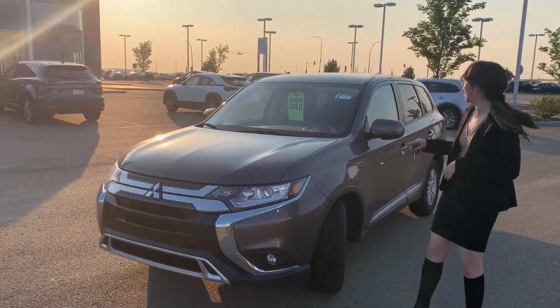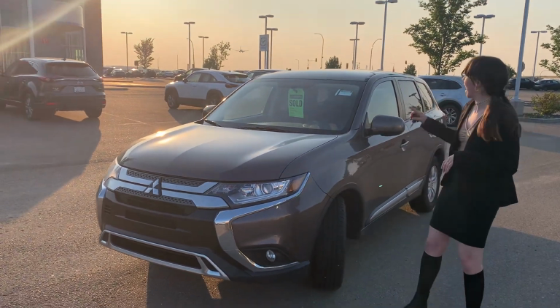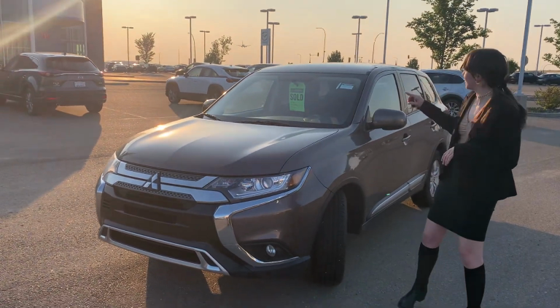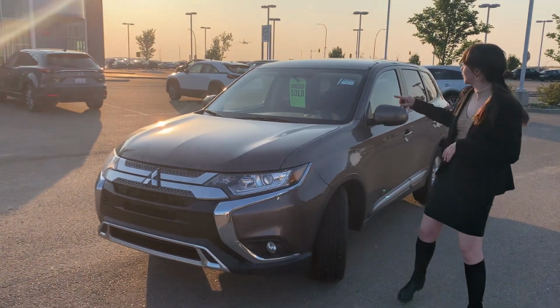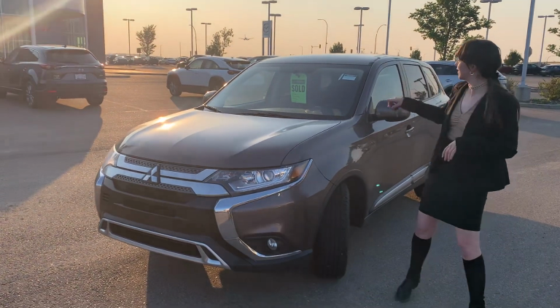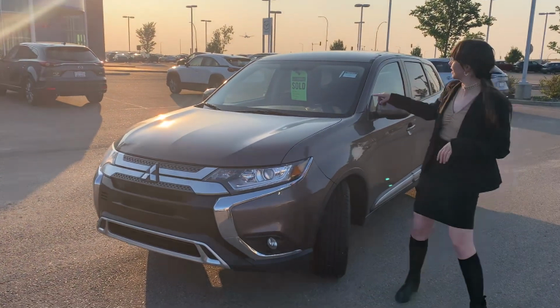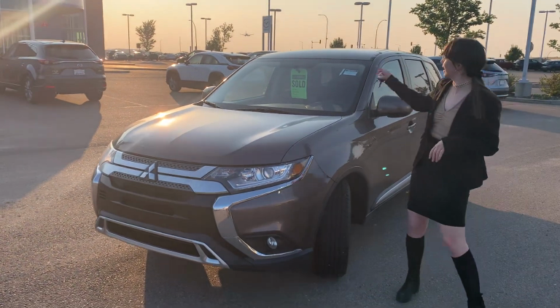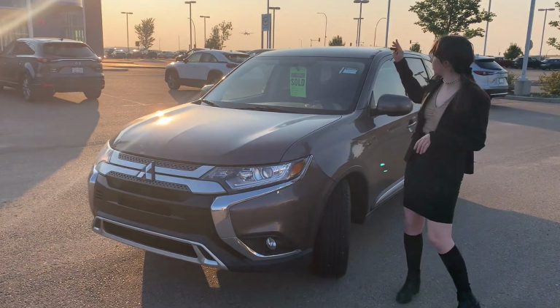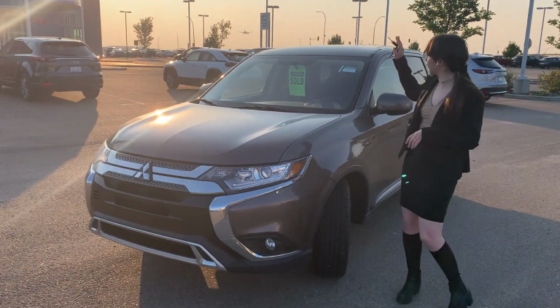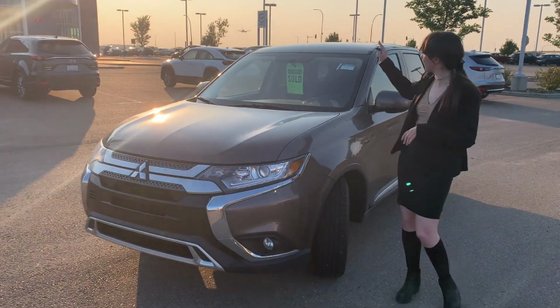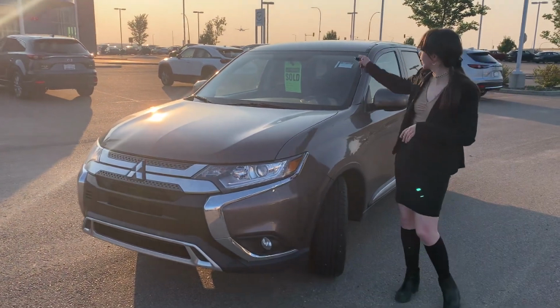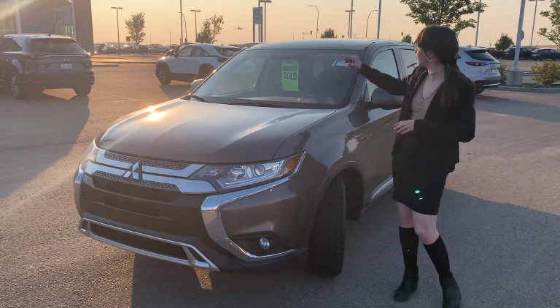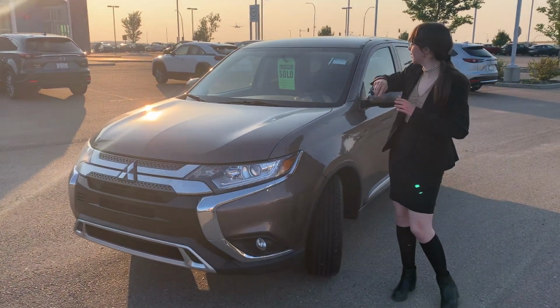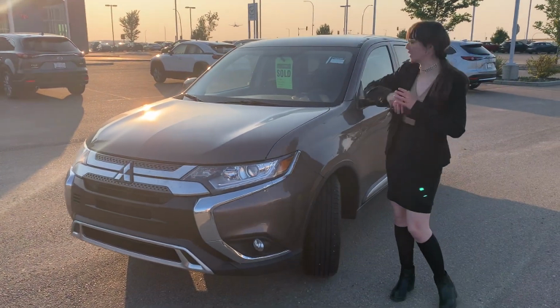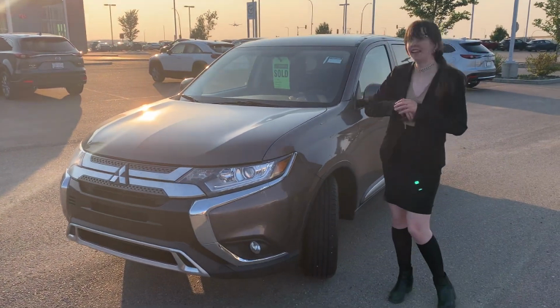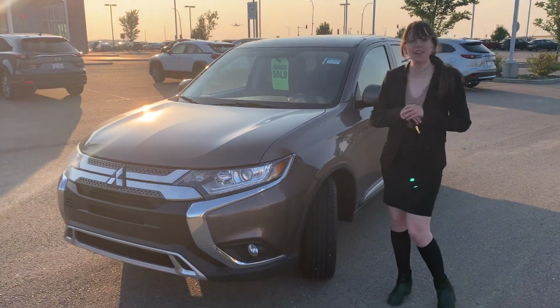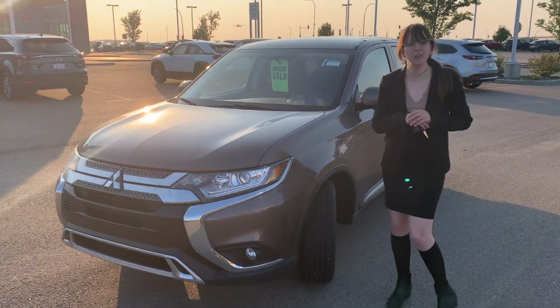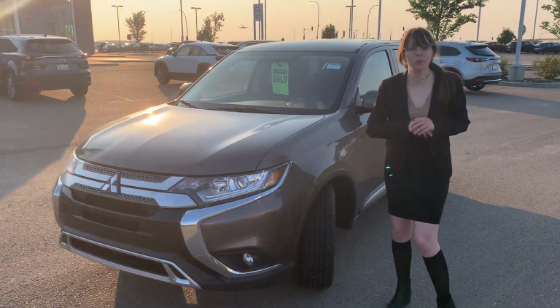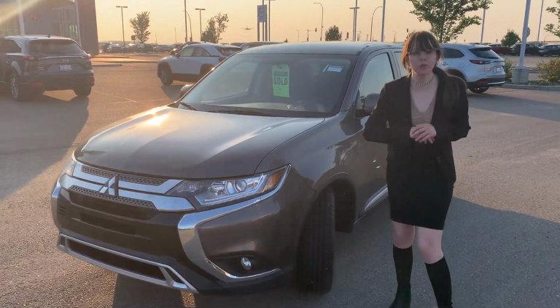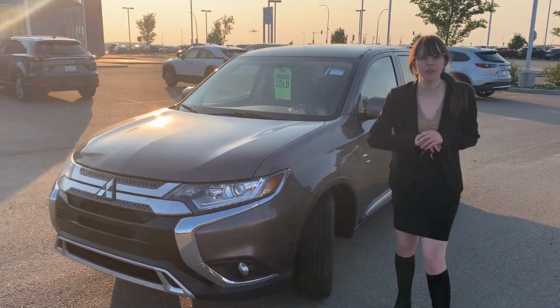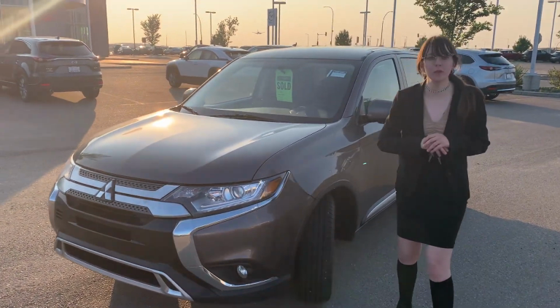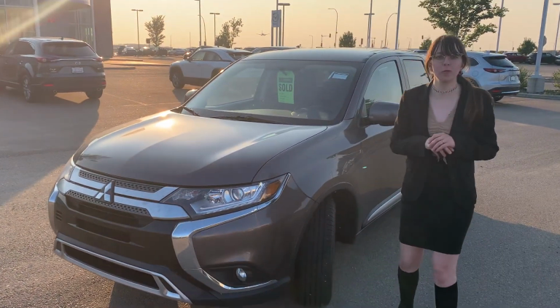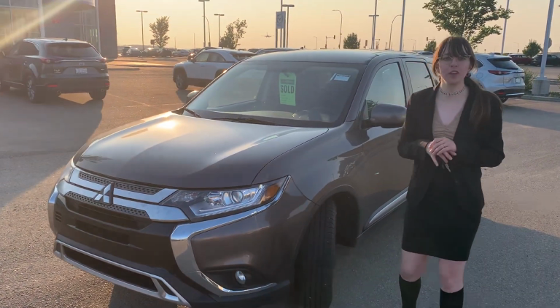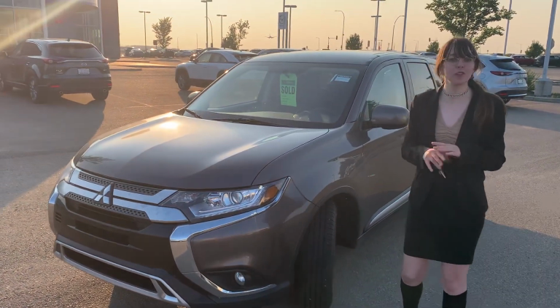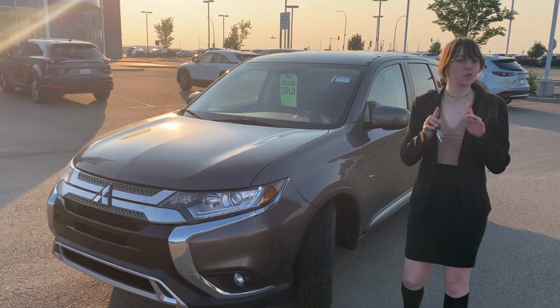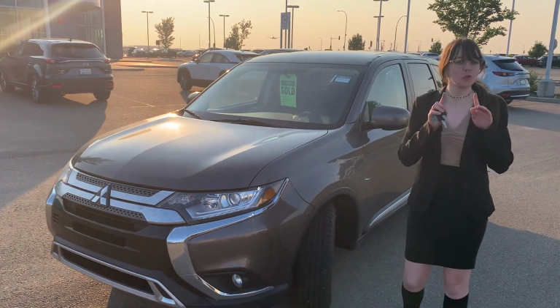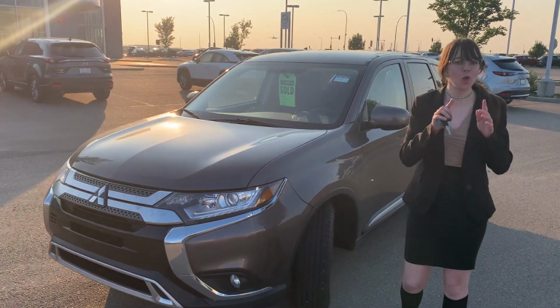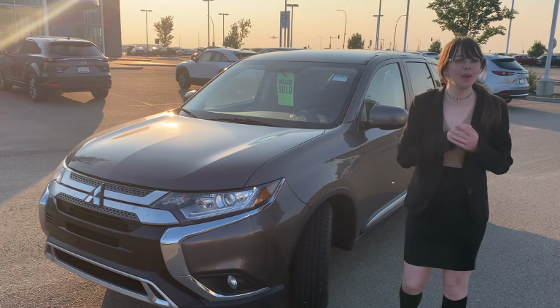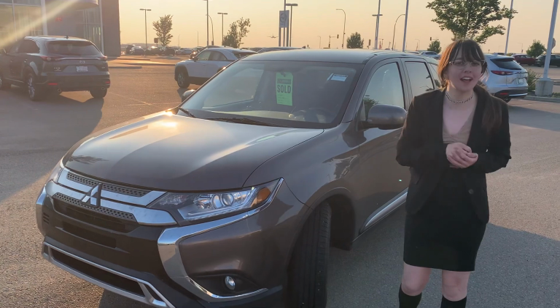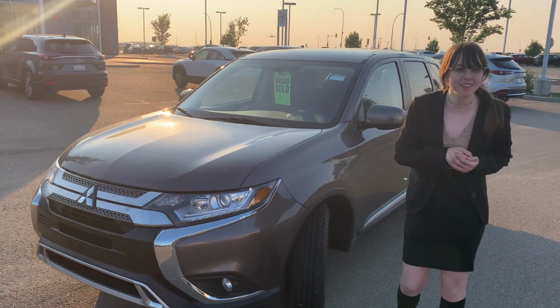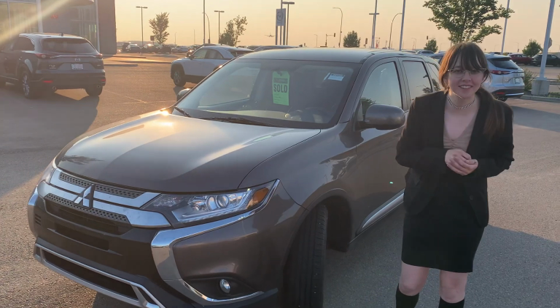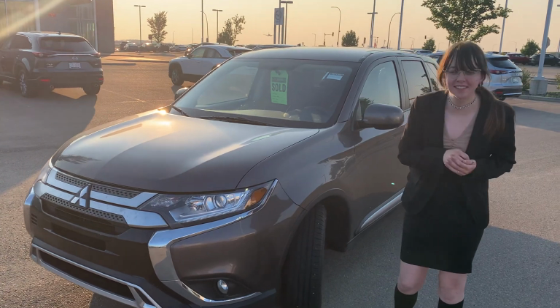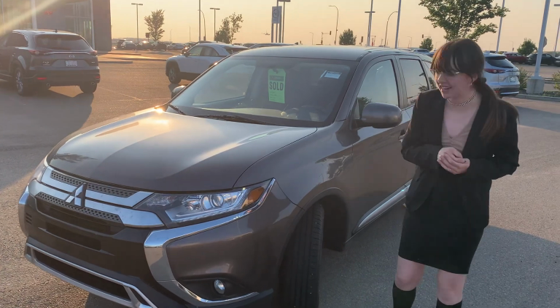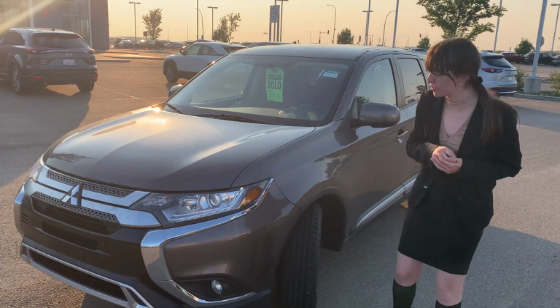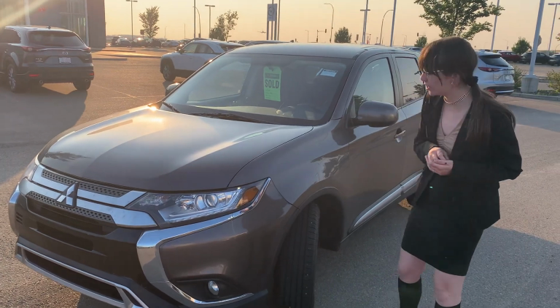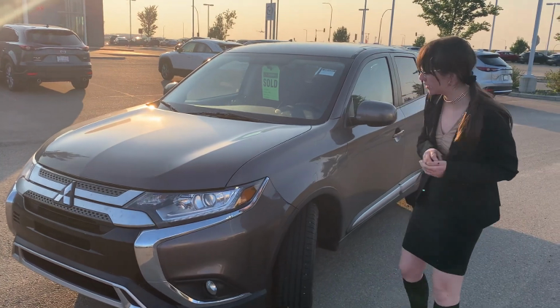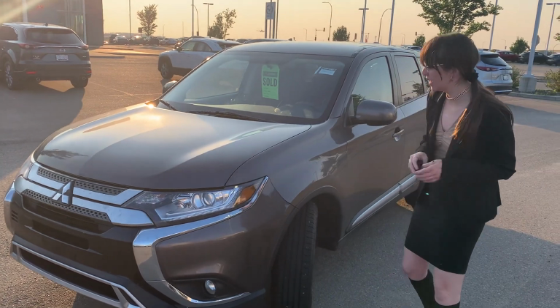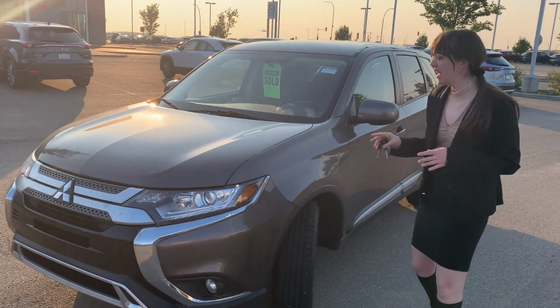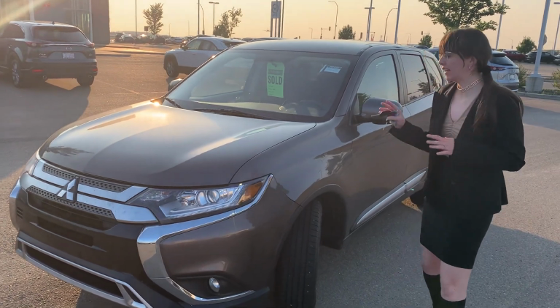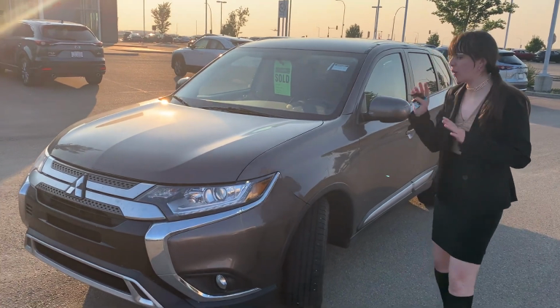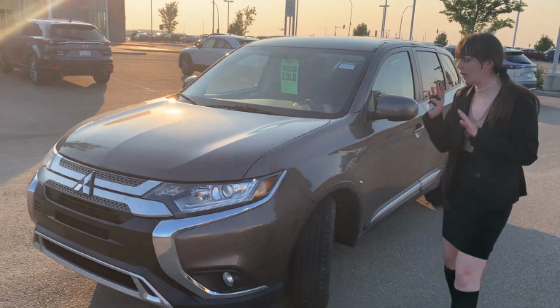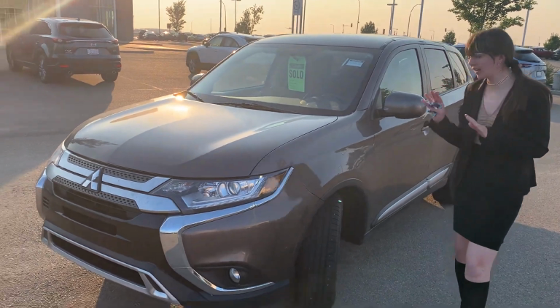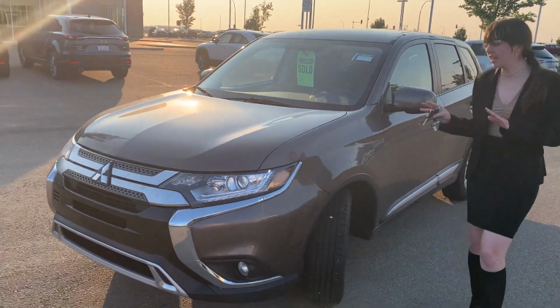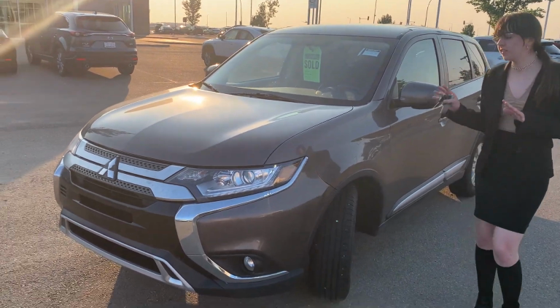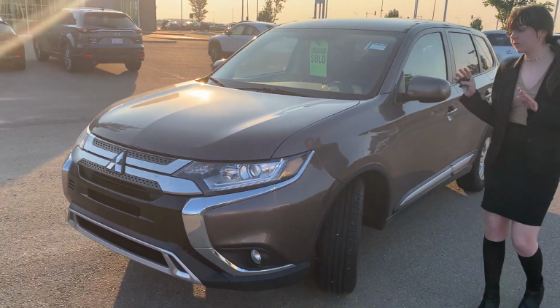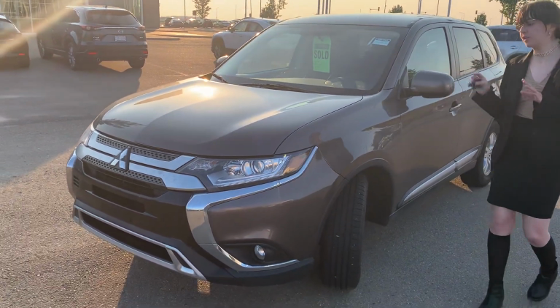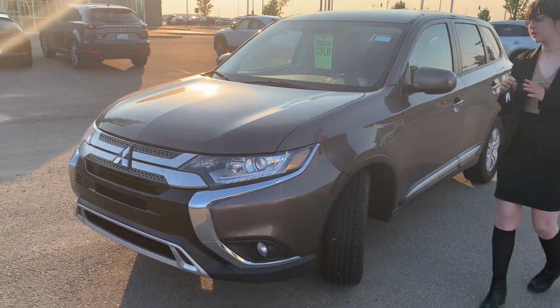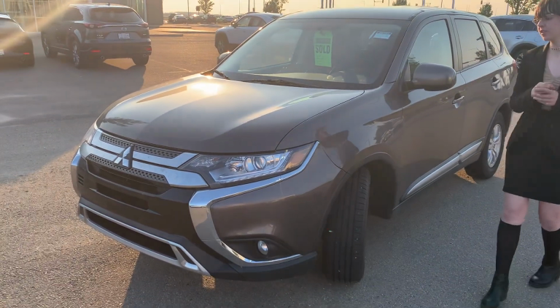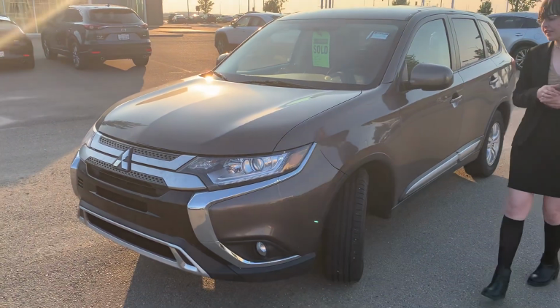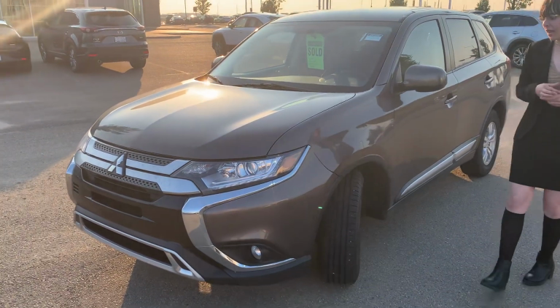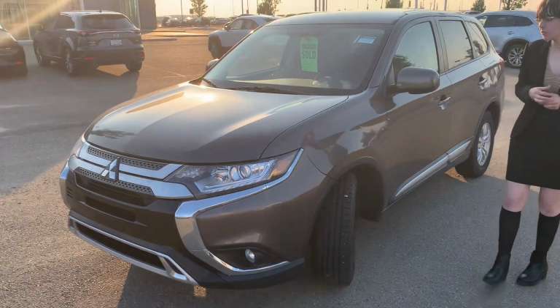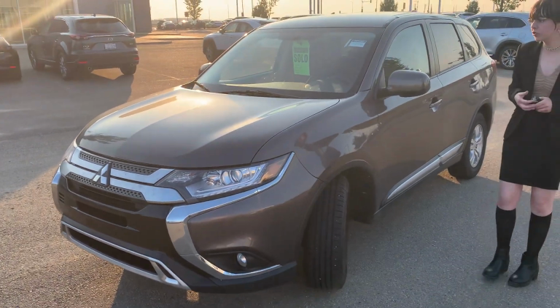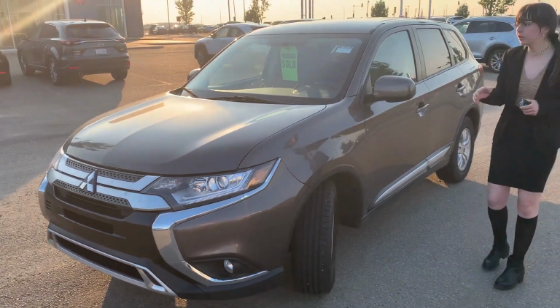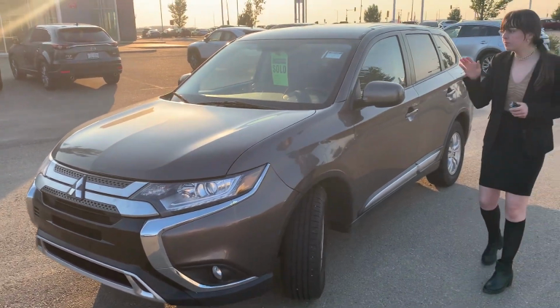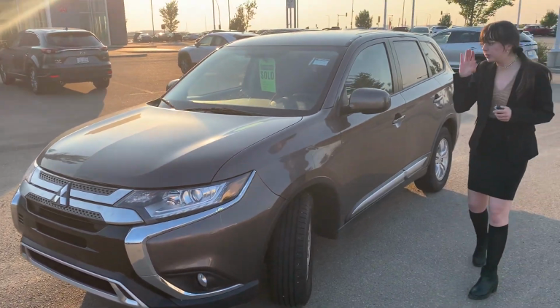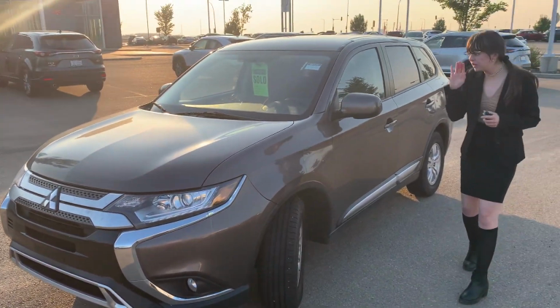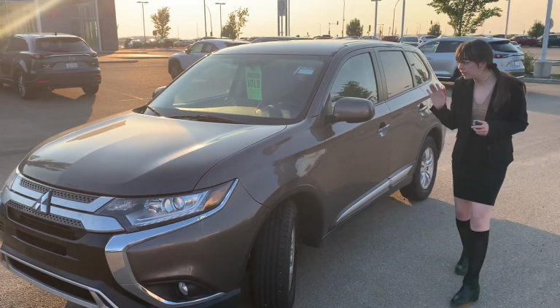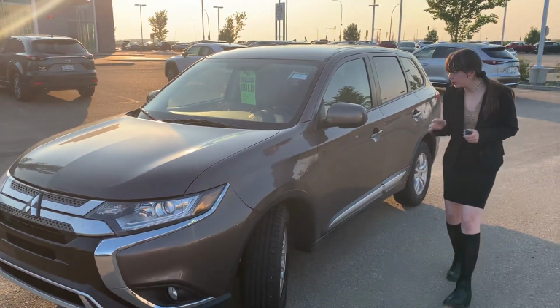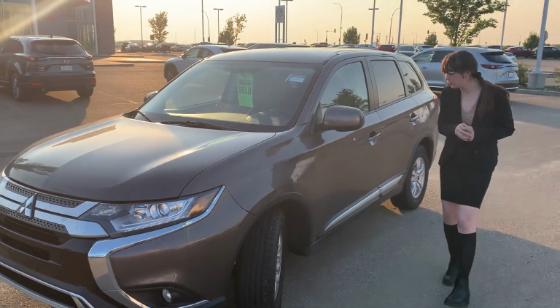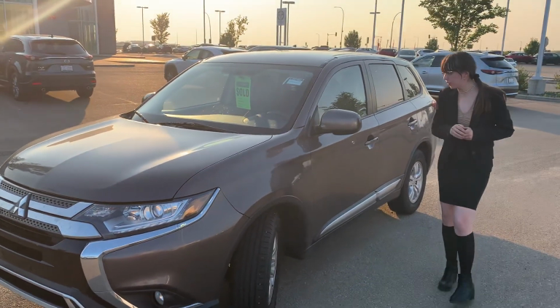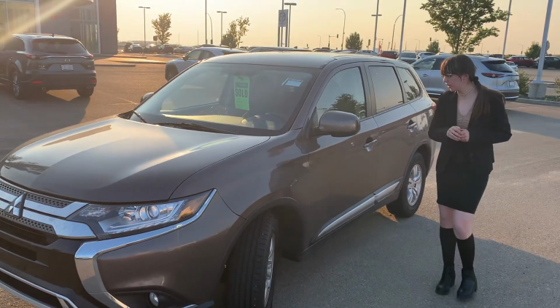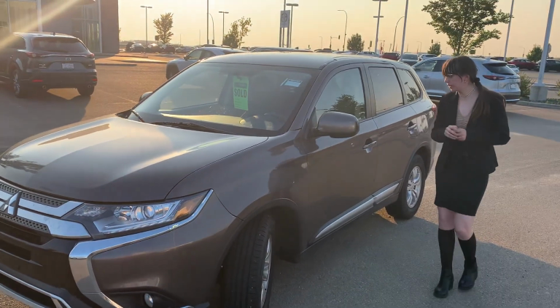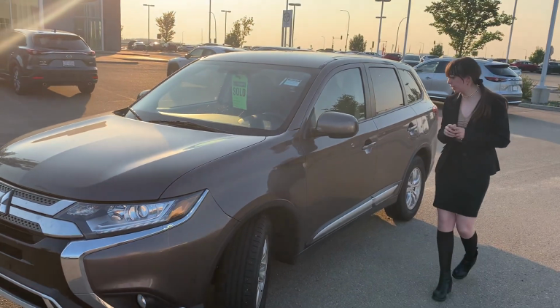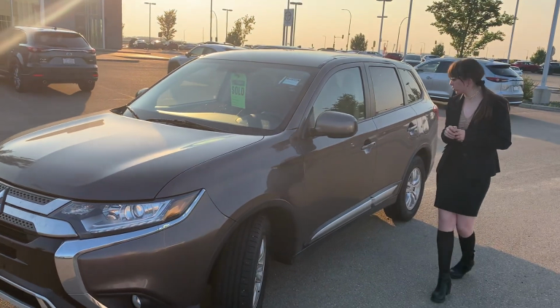As you can see, I've got the sold sign in the window there for you so no one else can touch it. This vehicle is in absolutely beautiful condition.